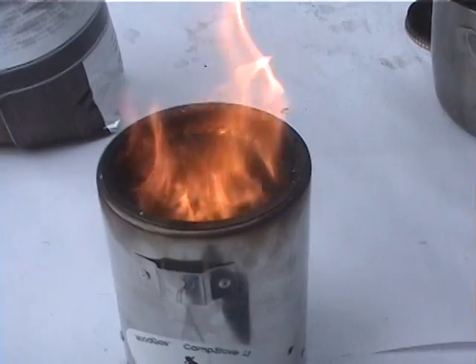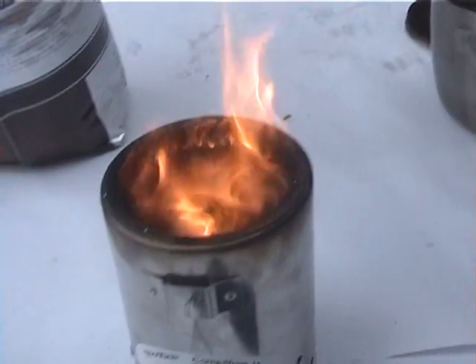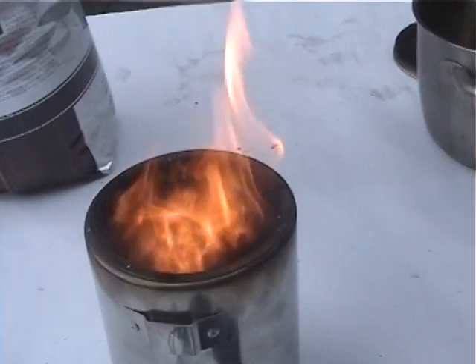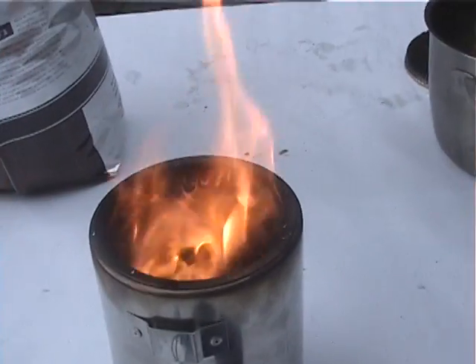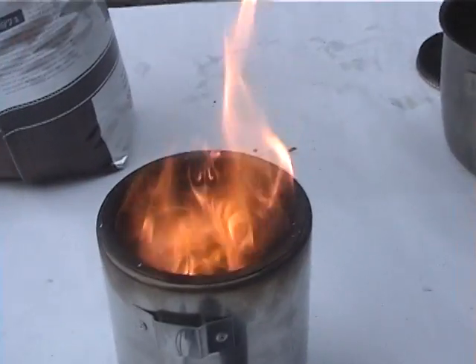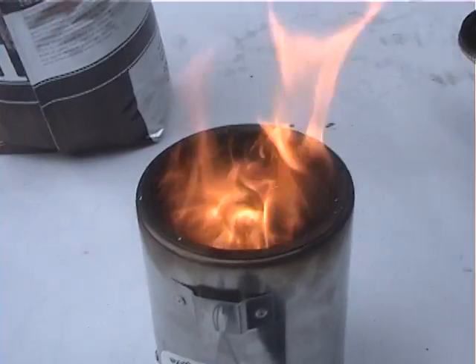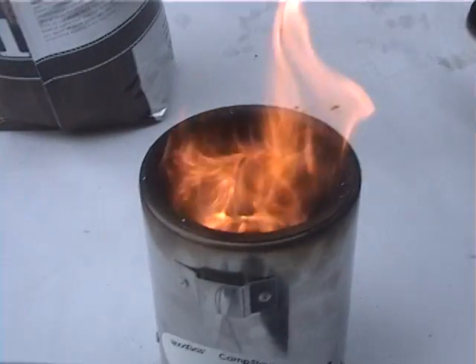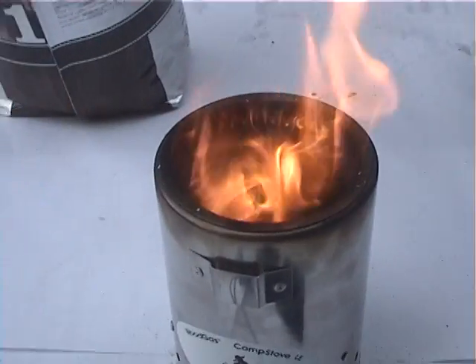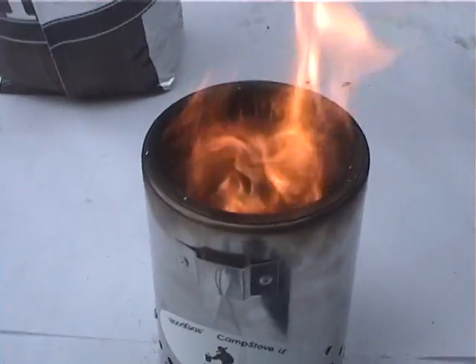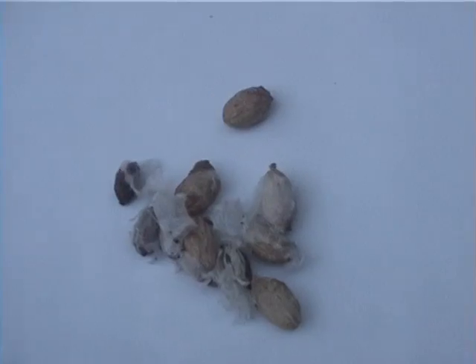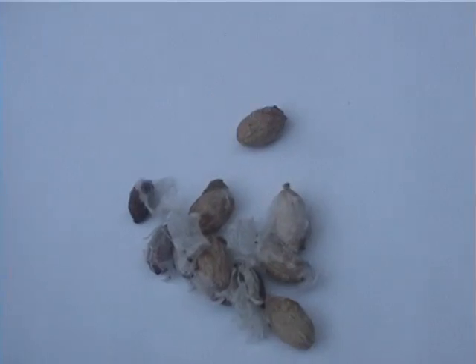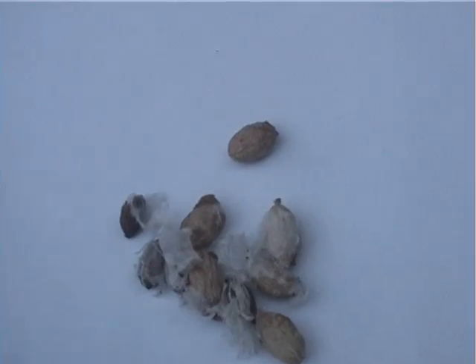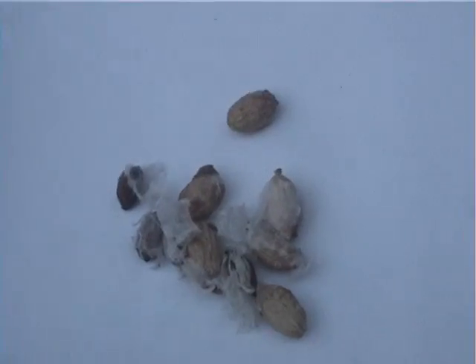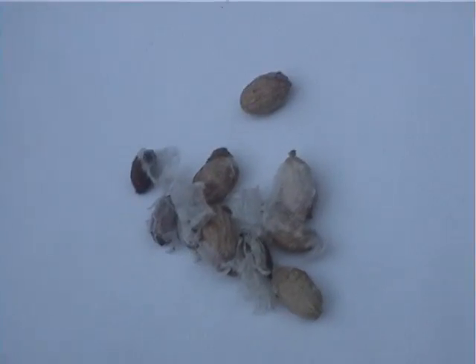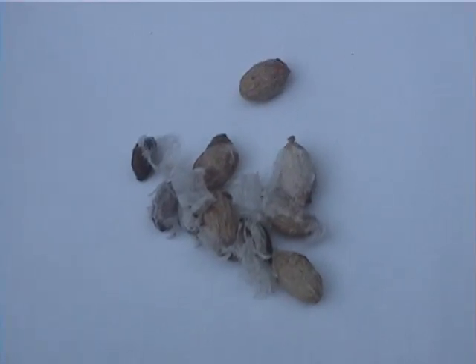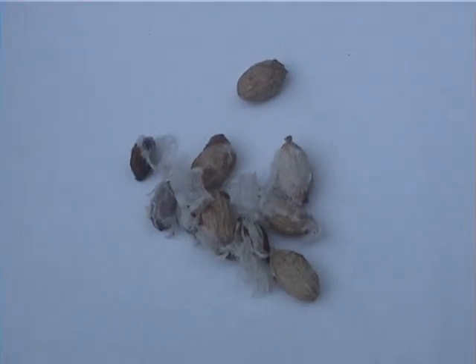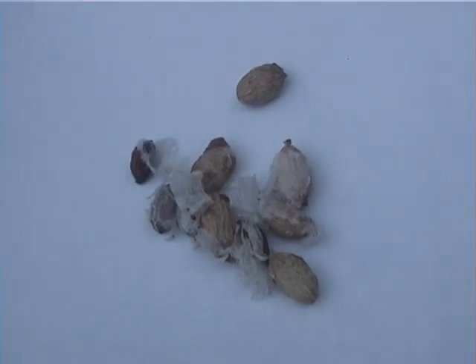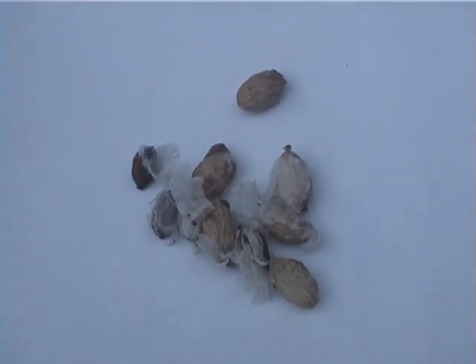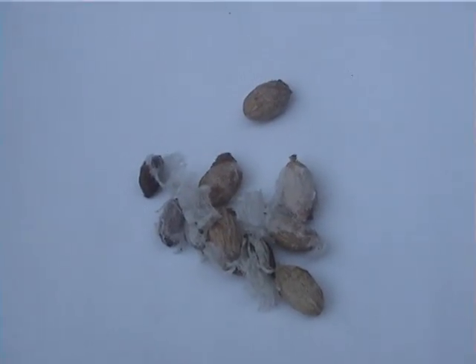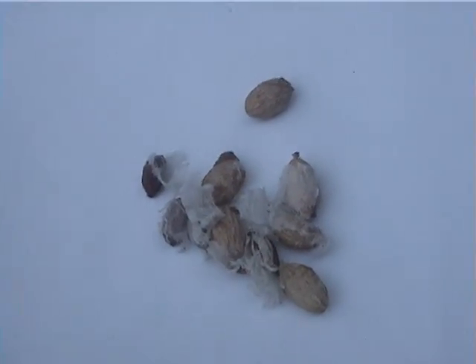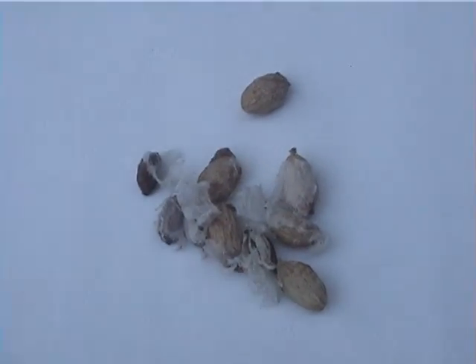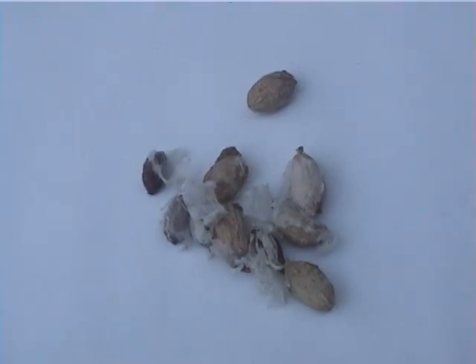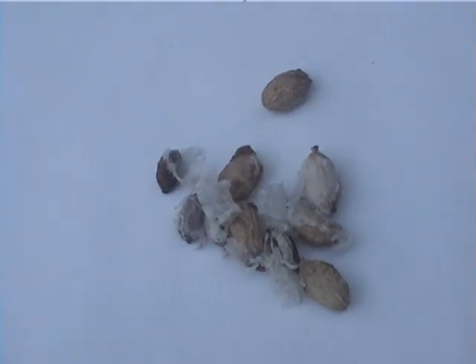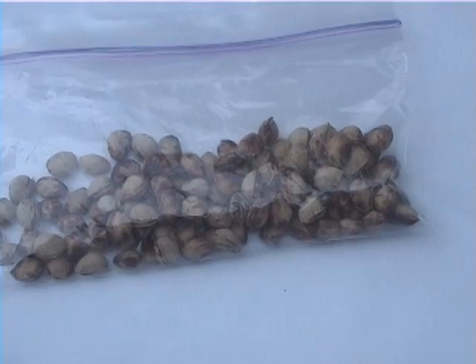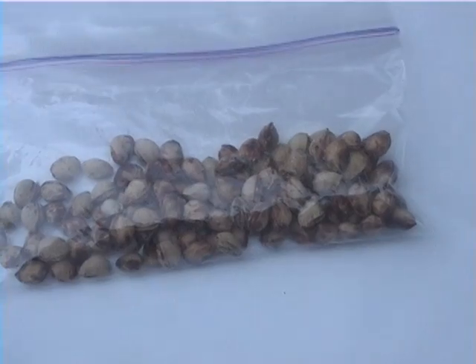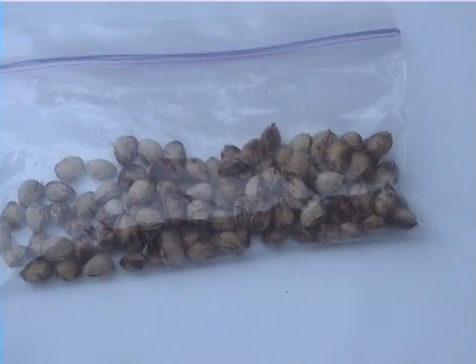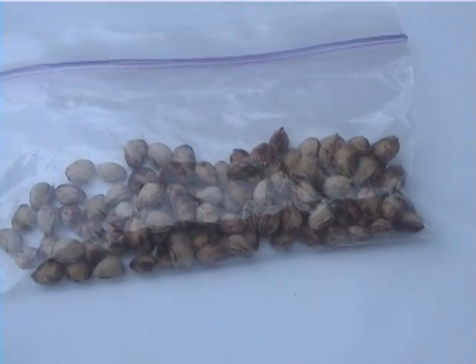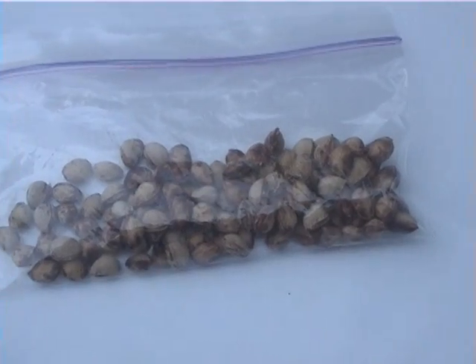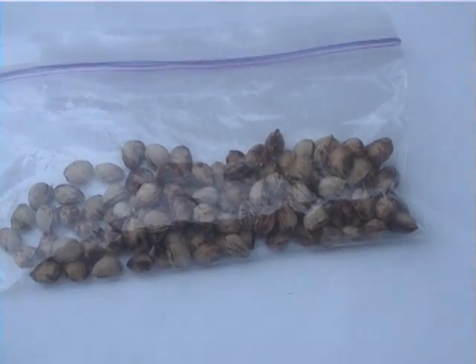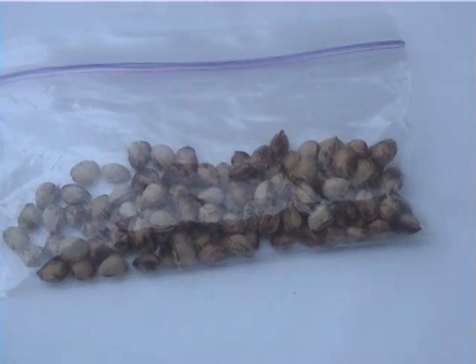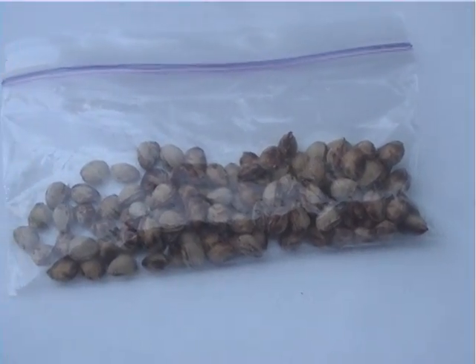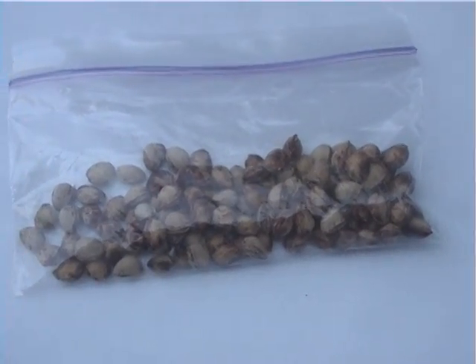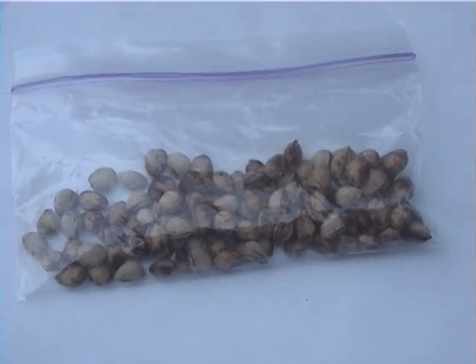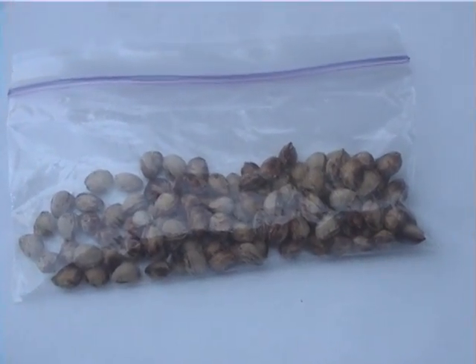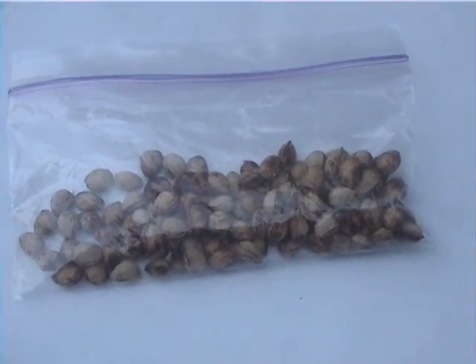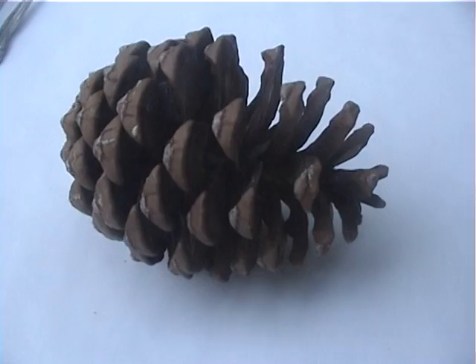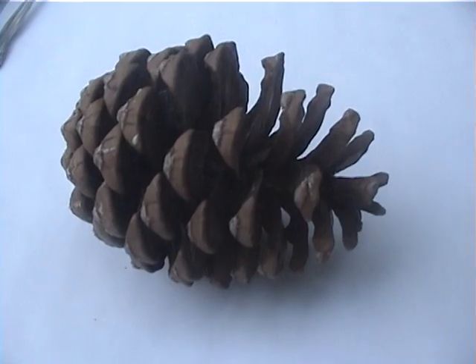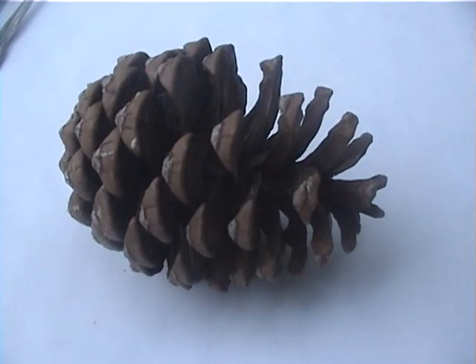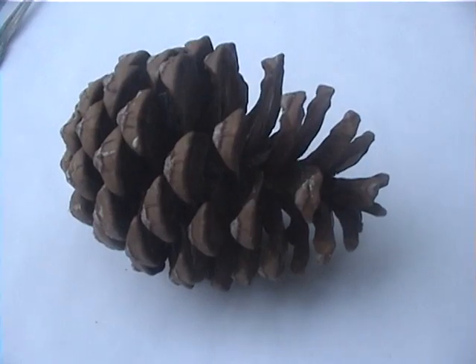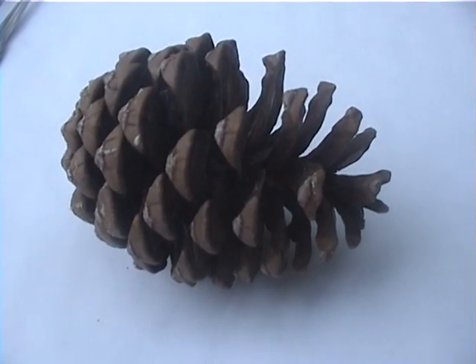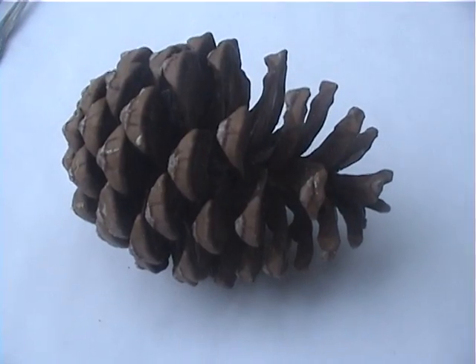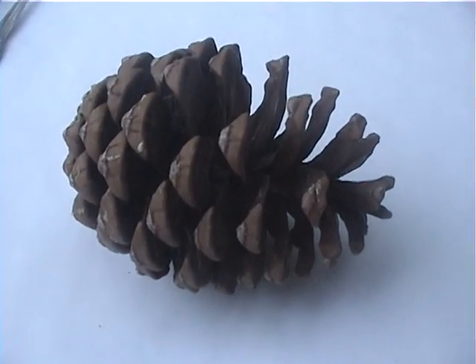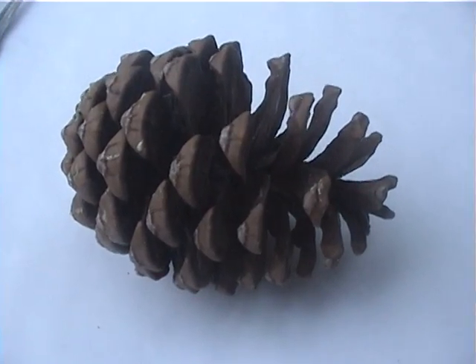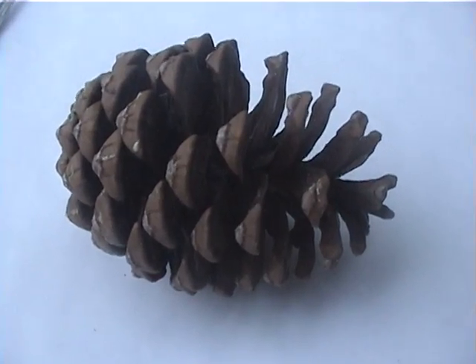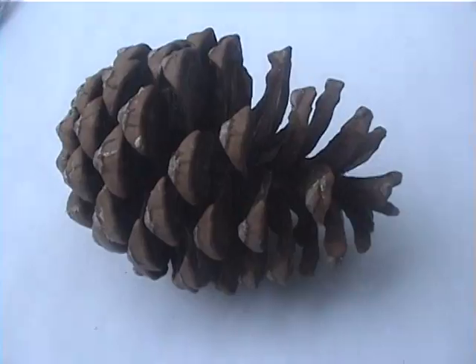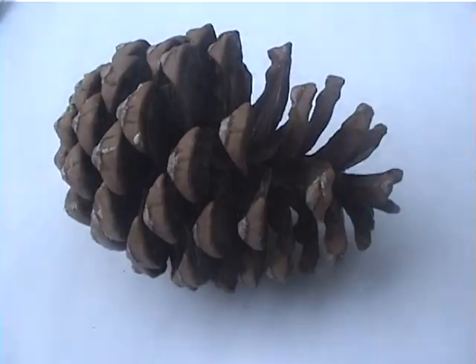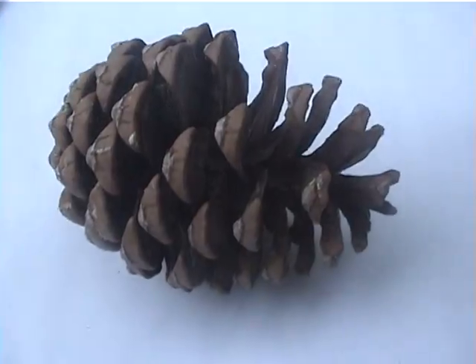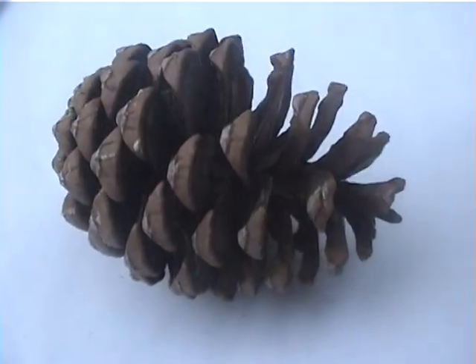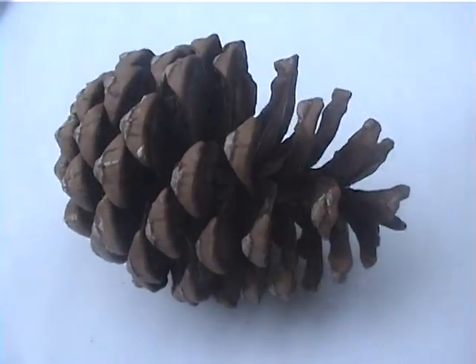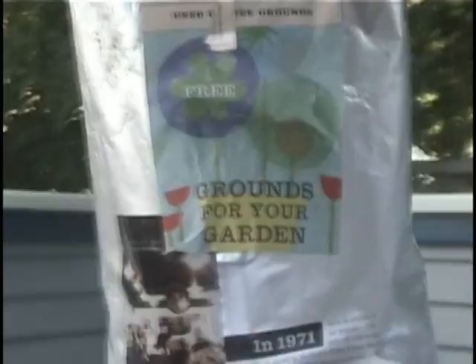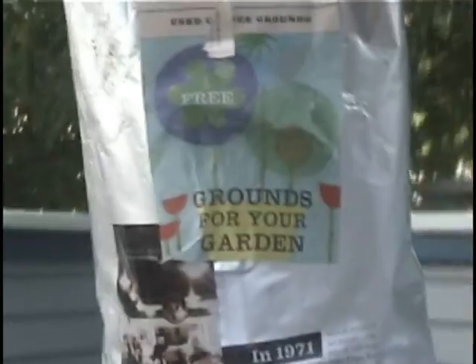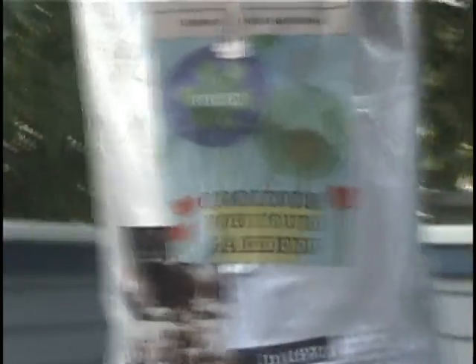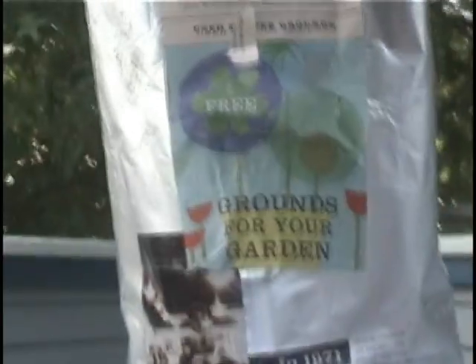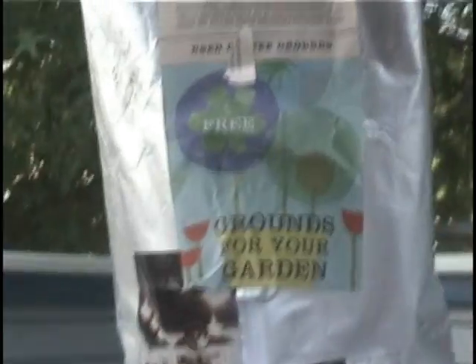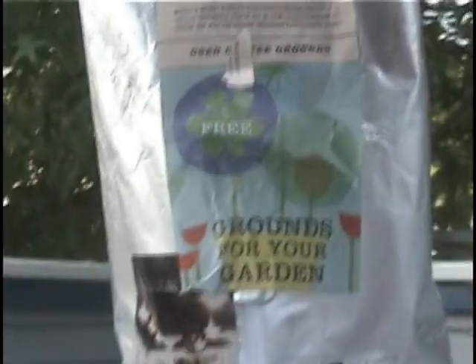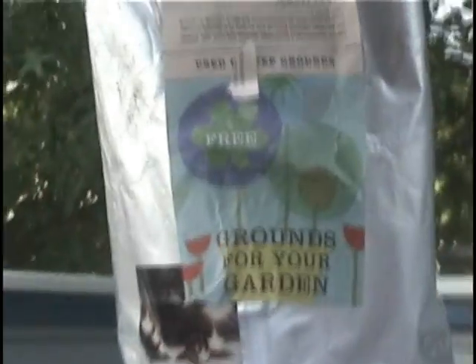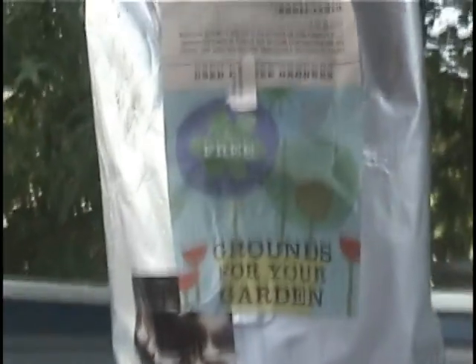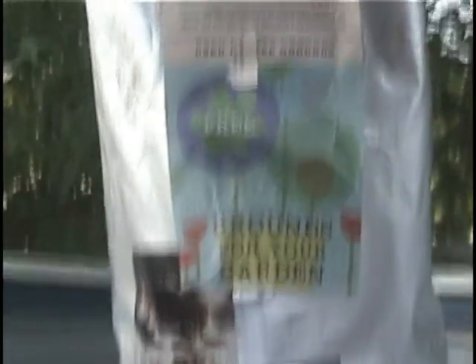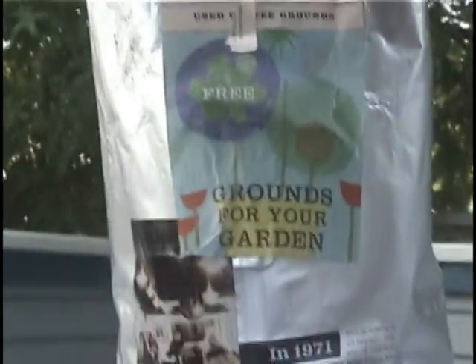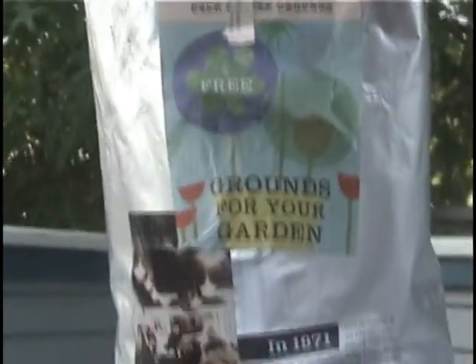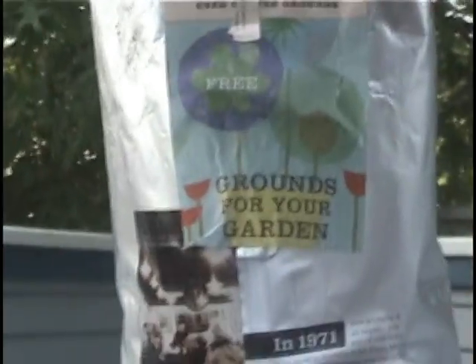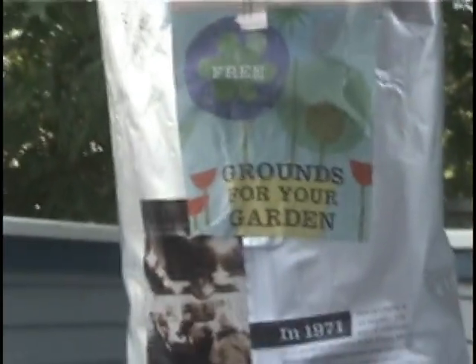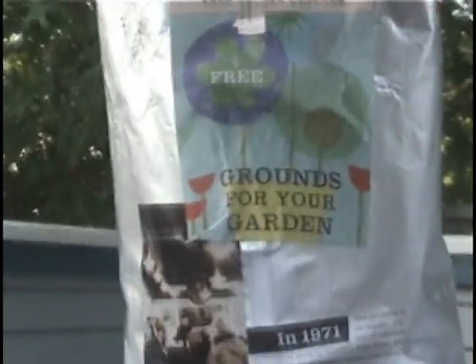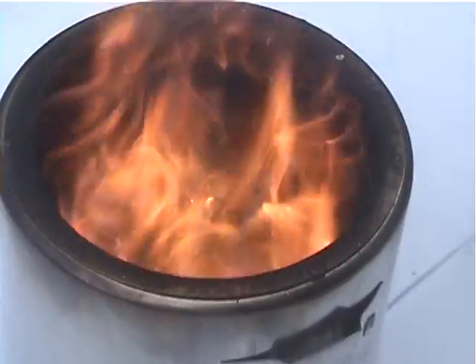So, there you have it. With the help of our gasifier stove, you can burn pine cones, coffee grounds, olive pits, and cherry seeds.